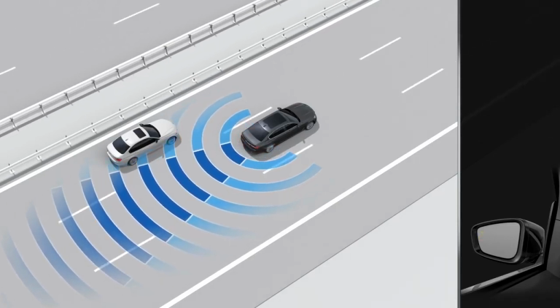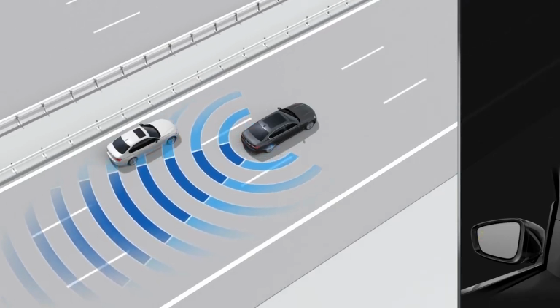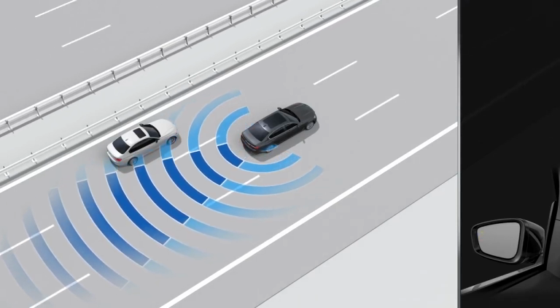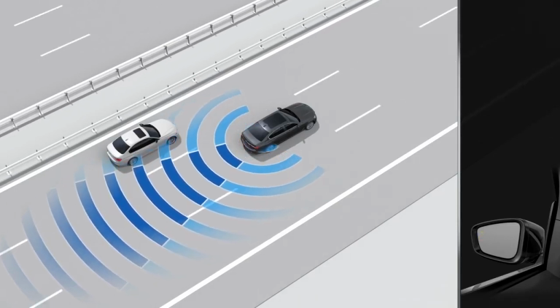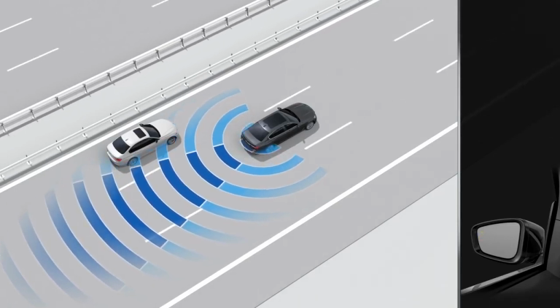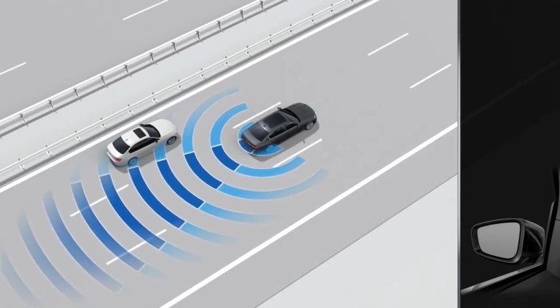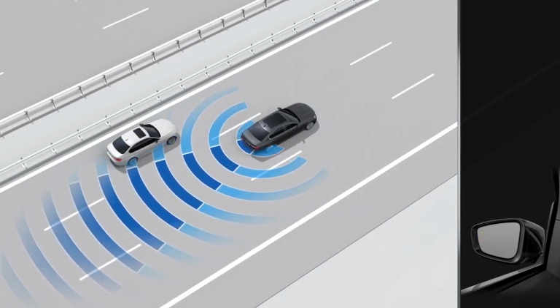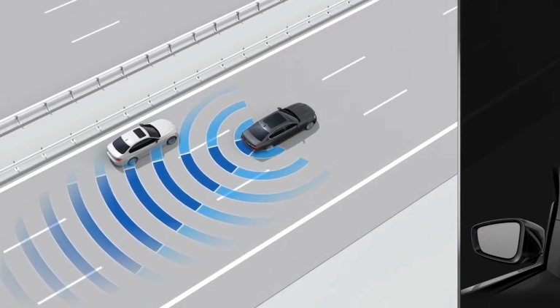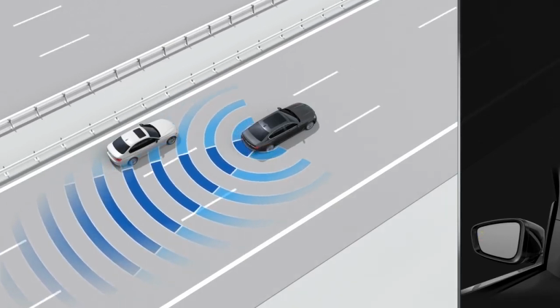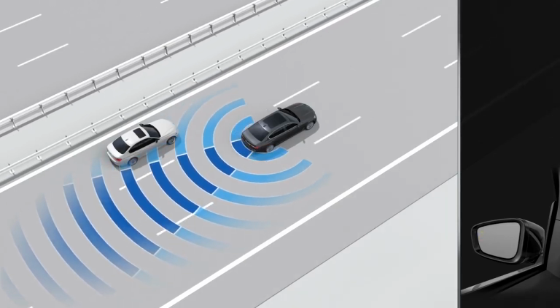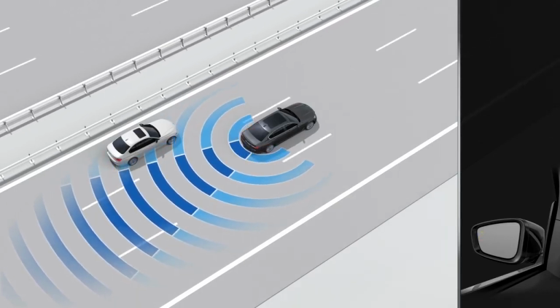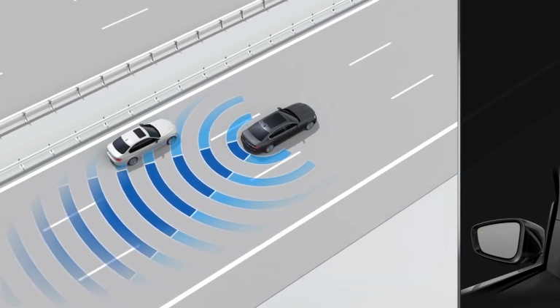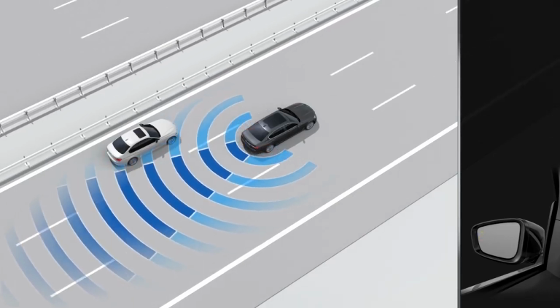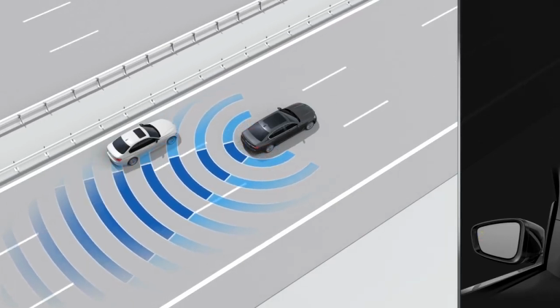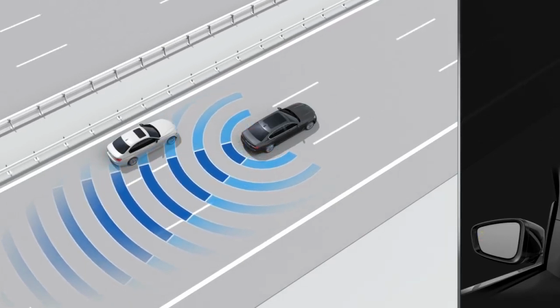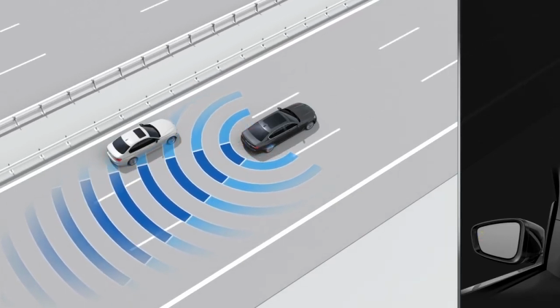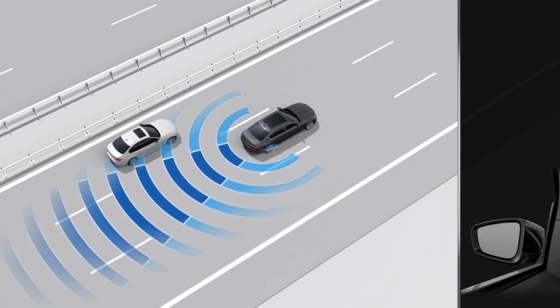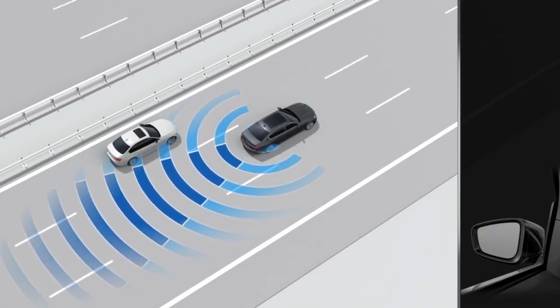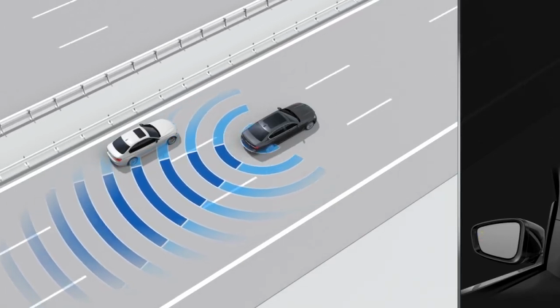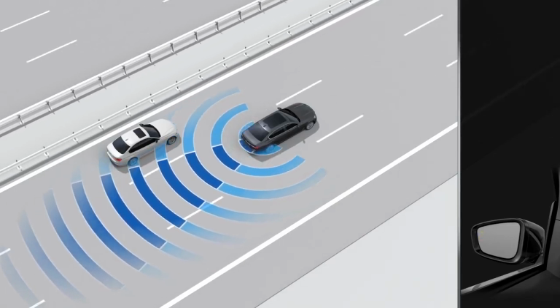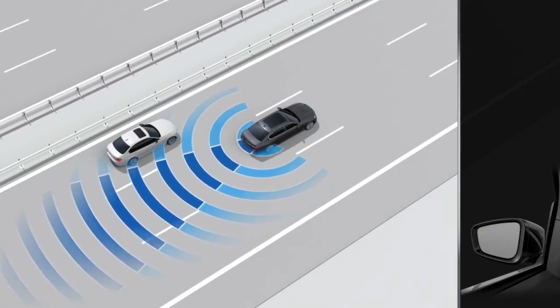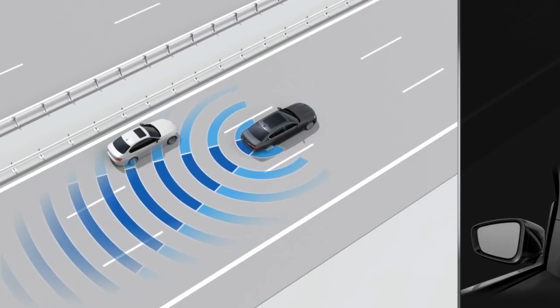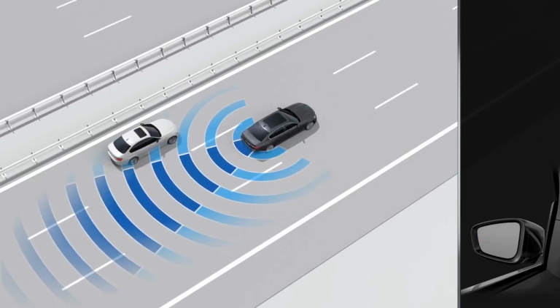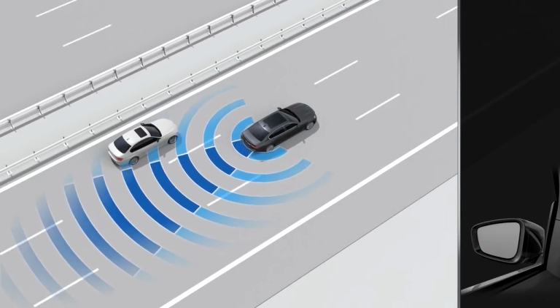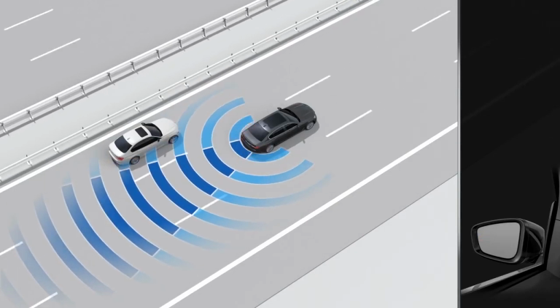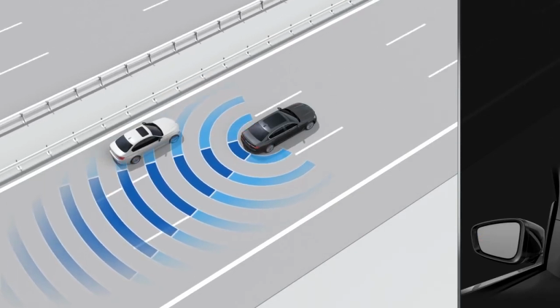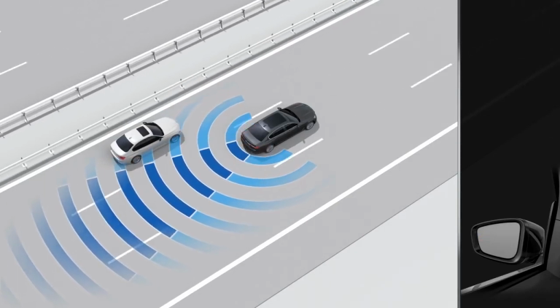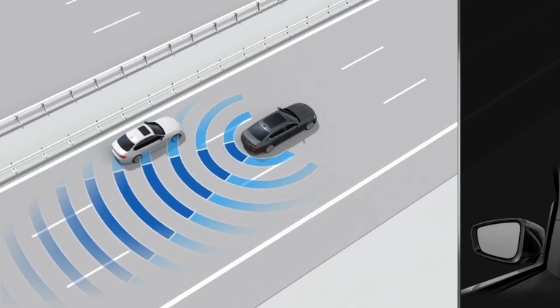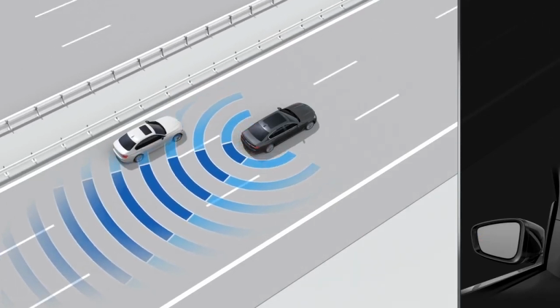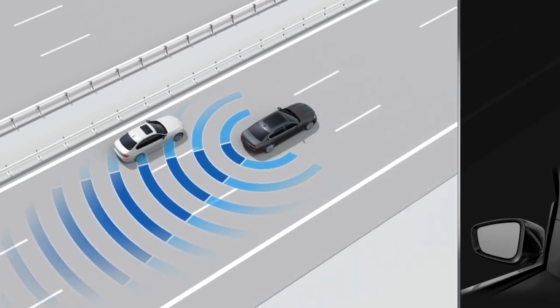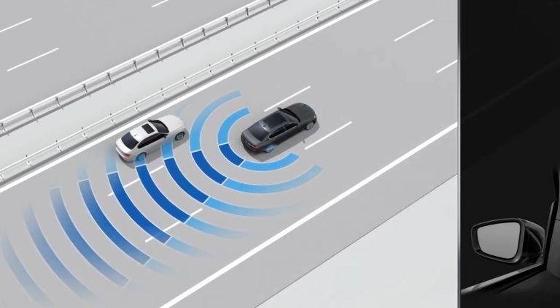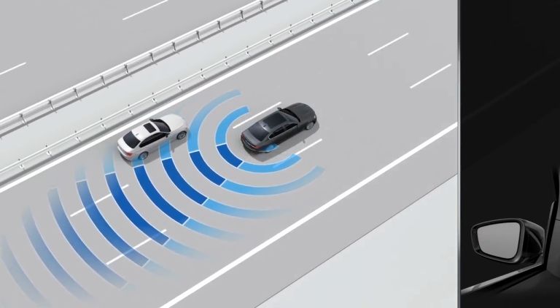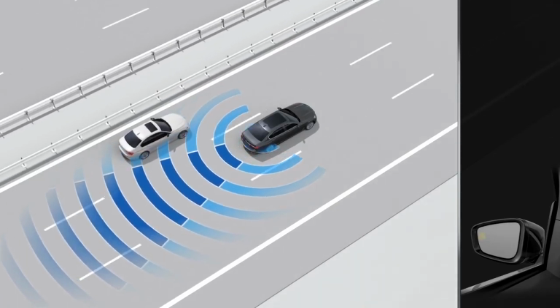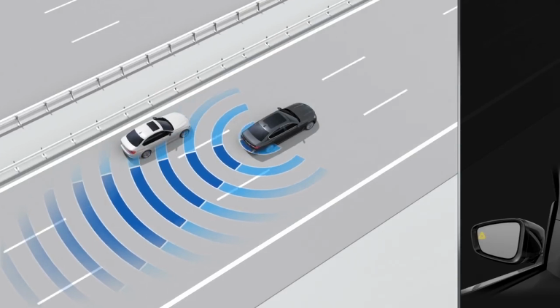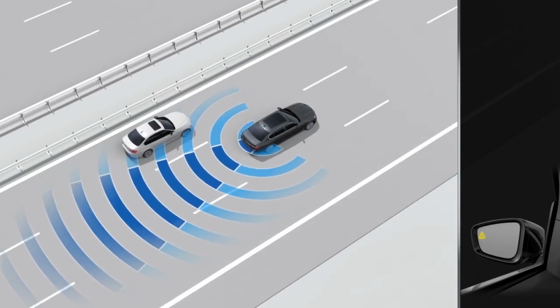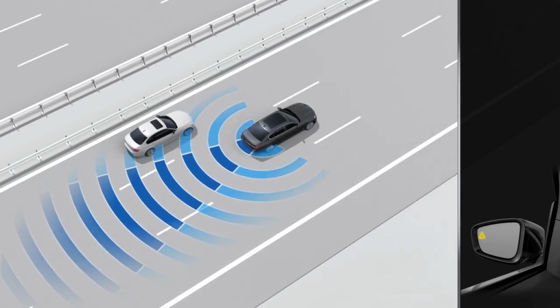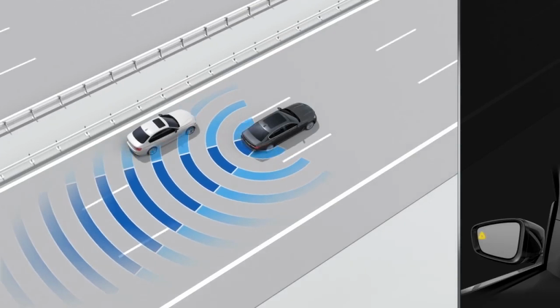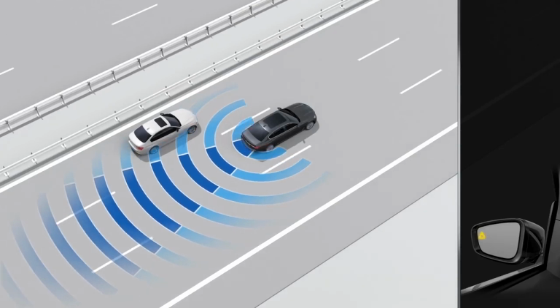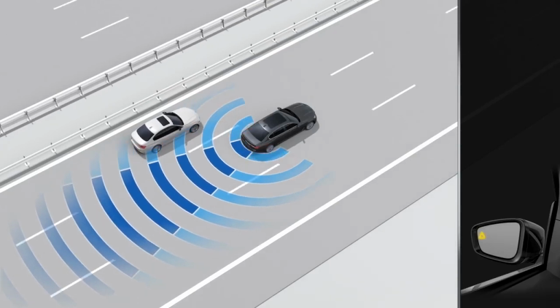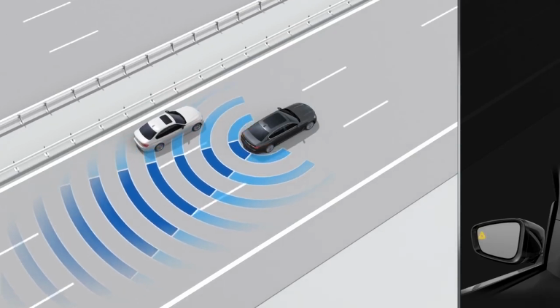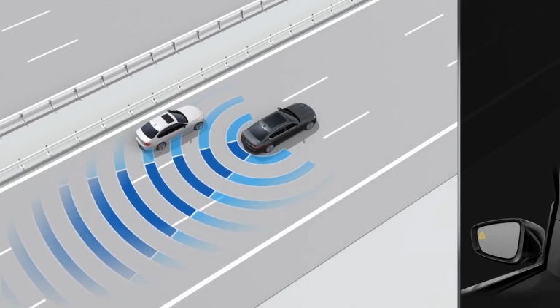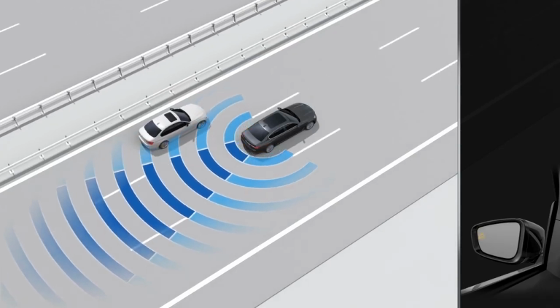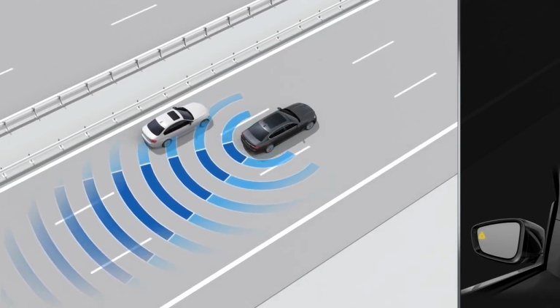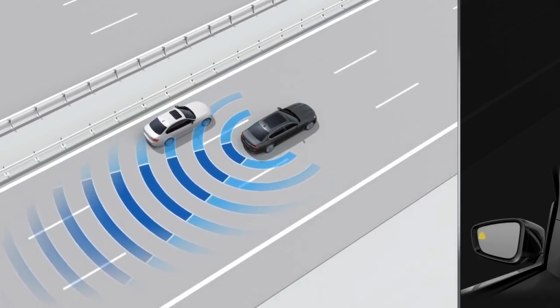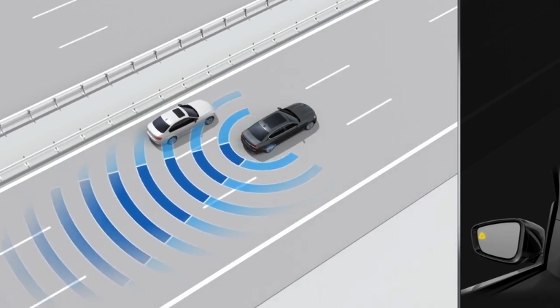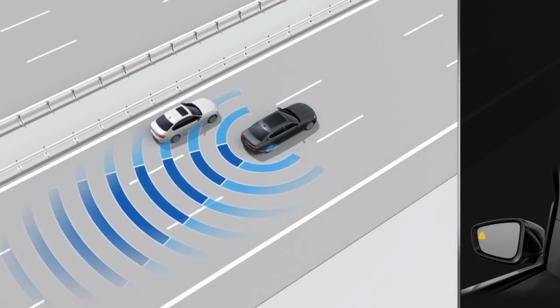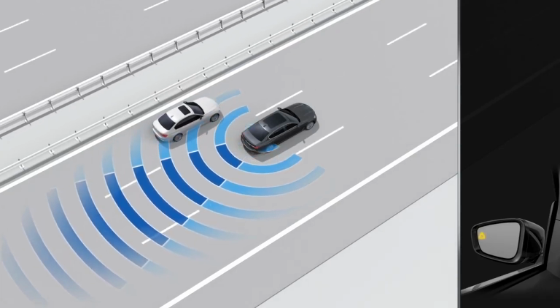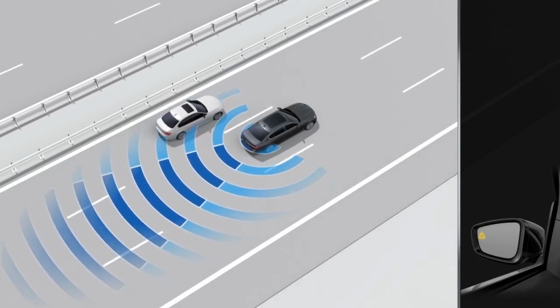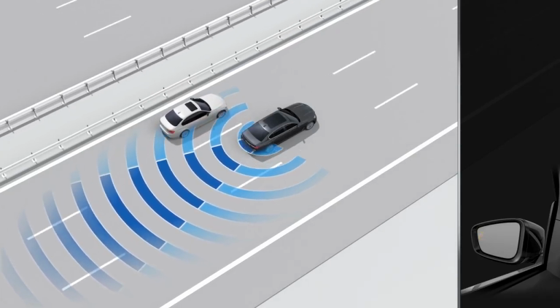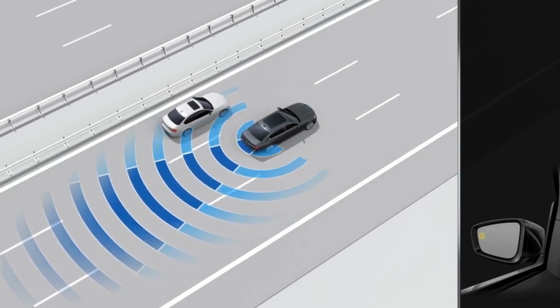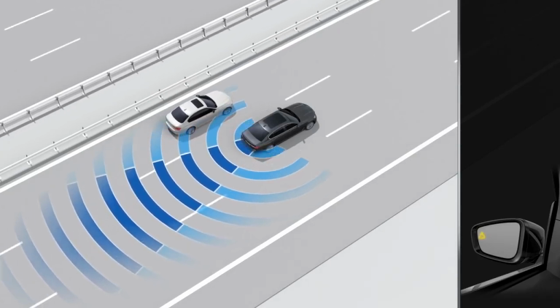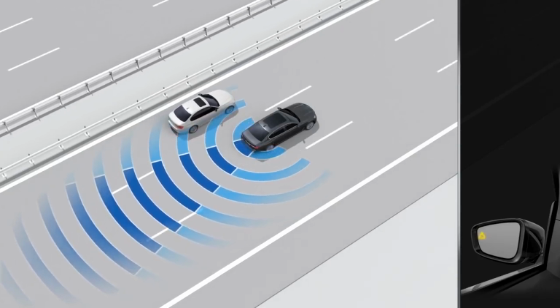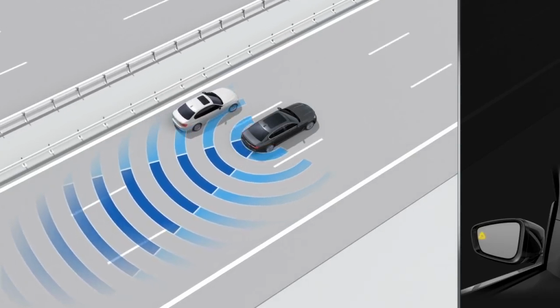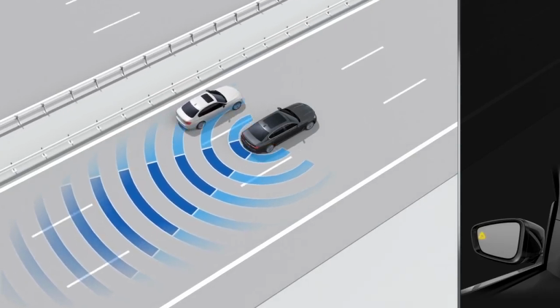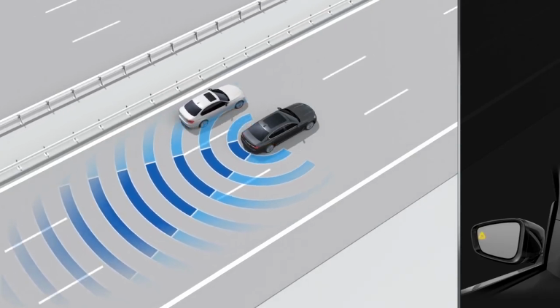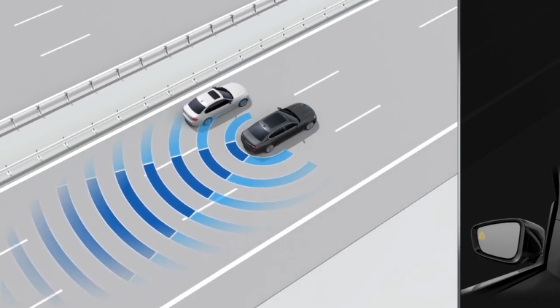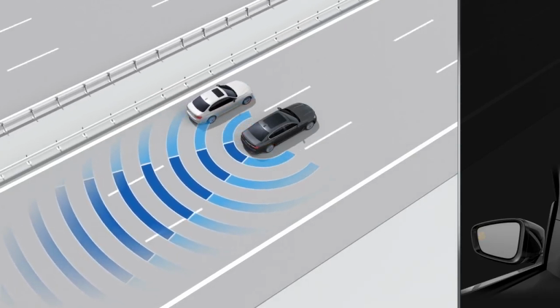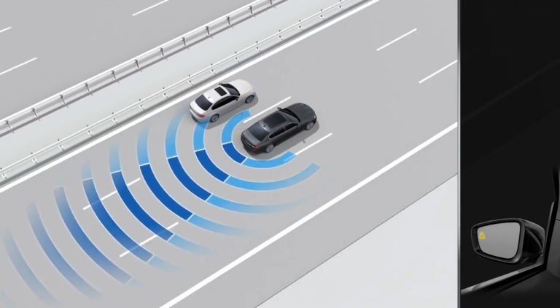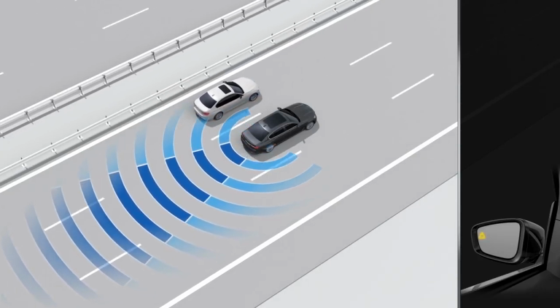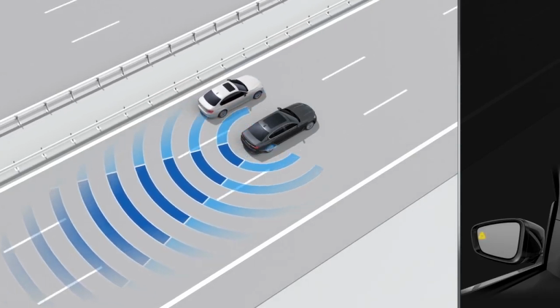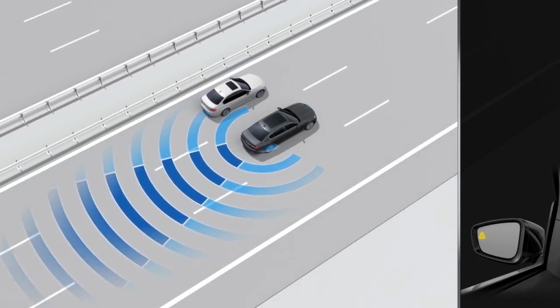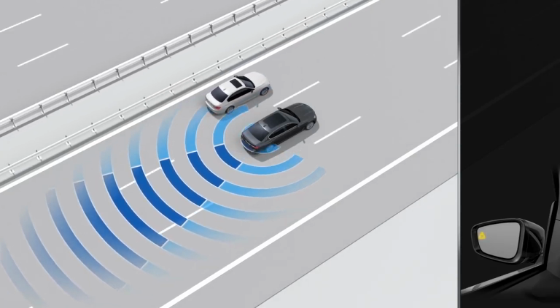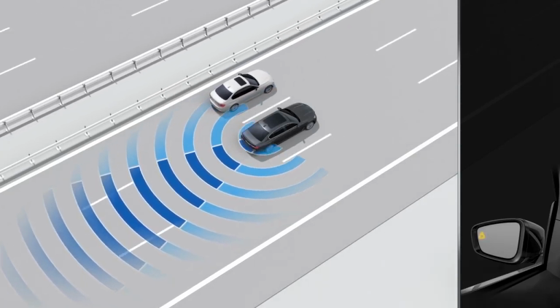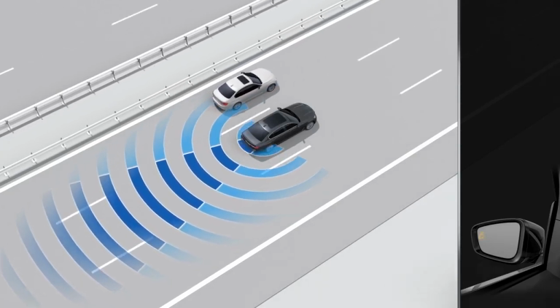The deactivation of the turn signal will cancel the warnings, or the warnings will cancel as soon as no more vehicles are present in the critical area.